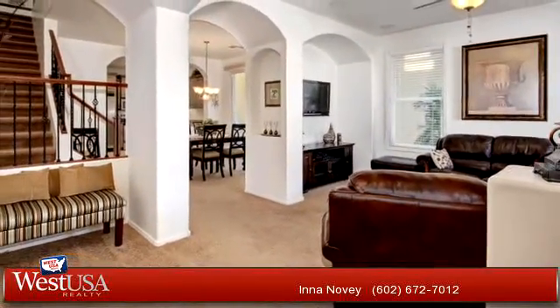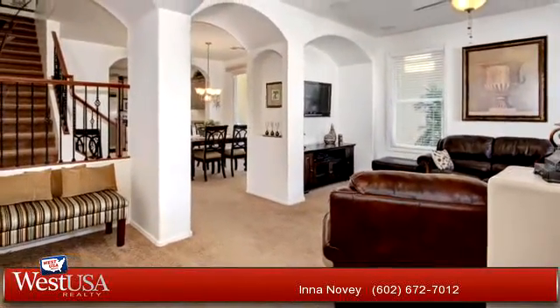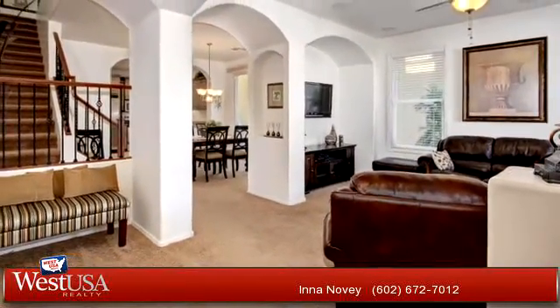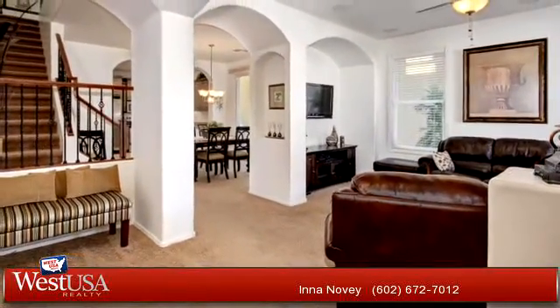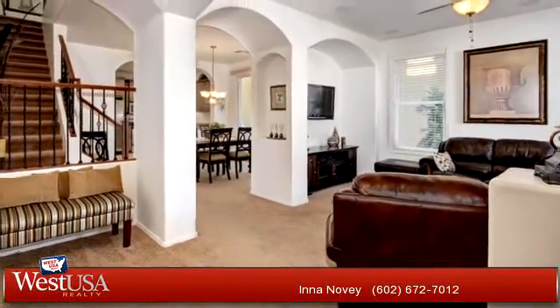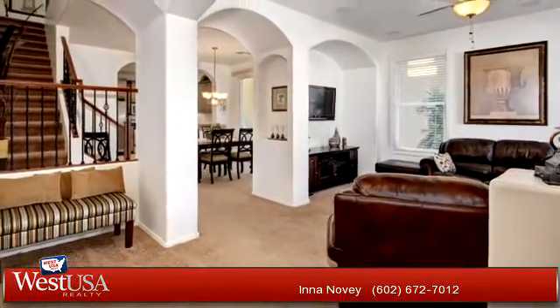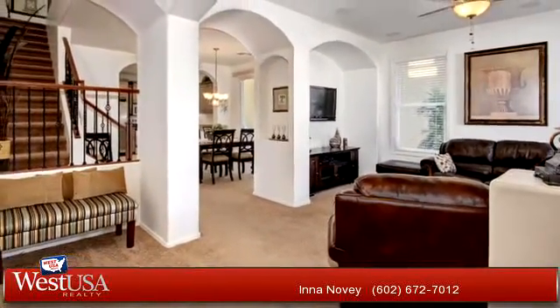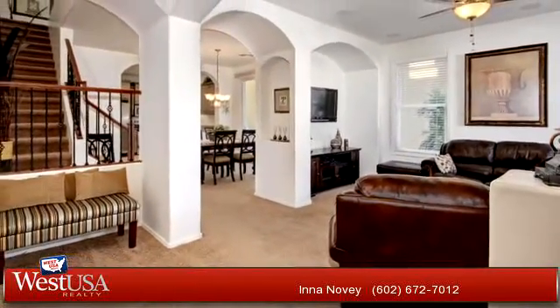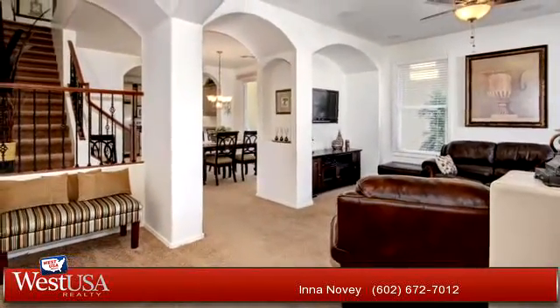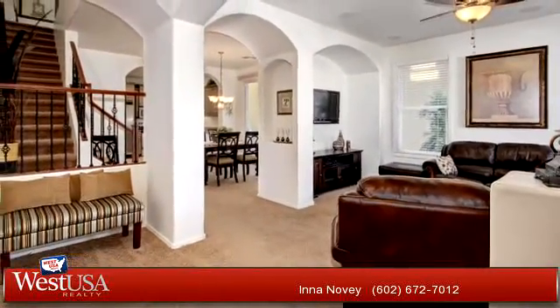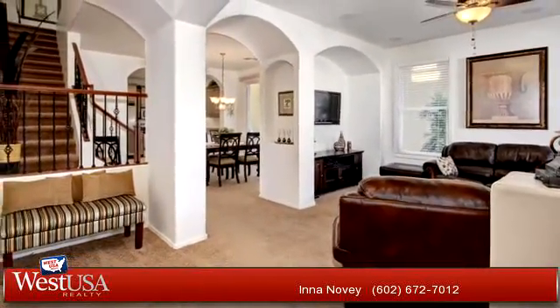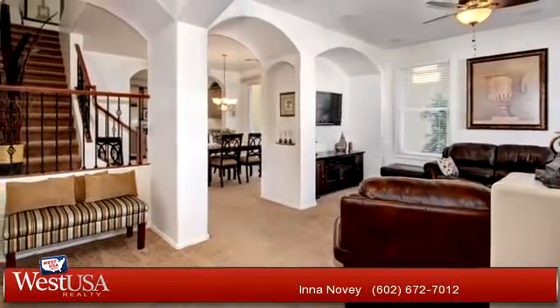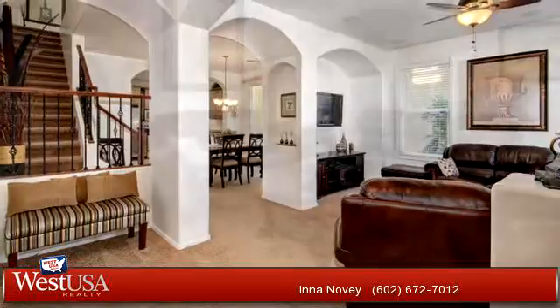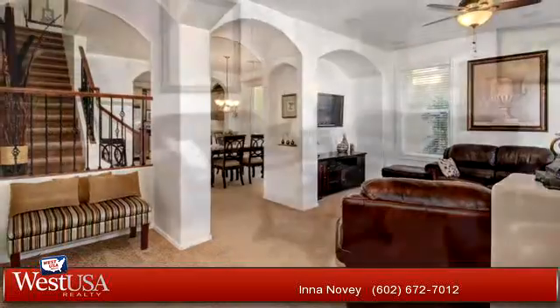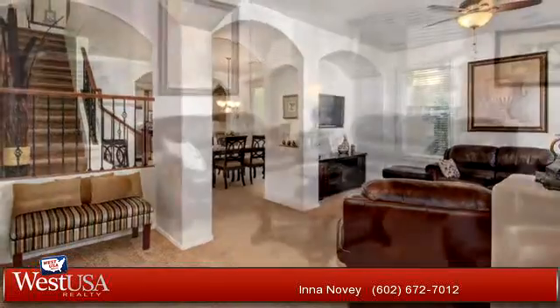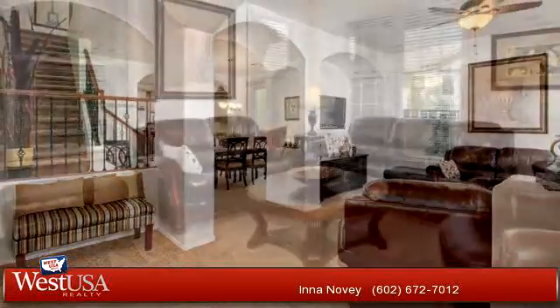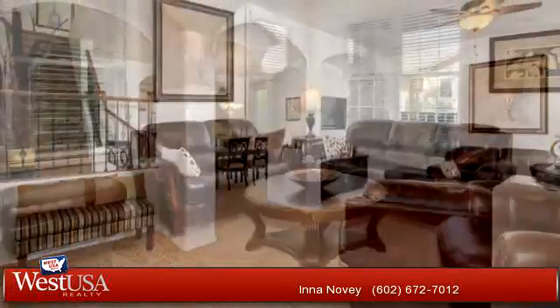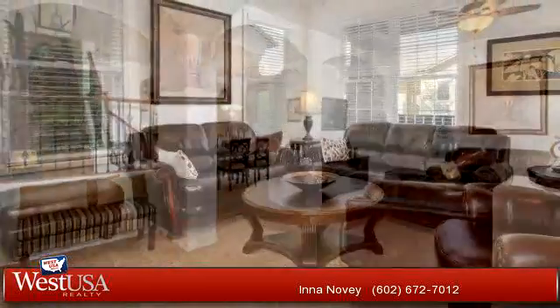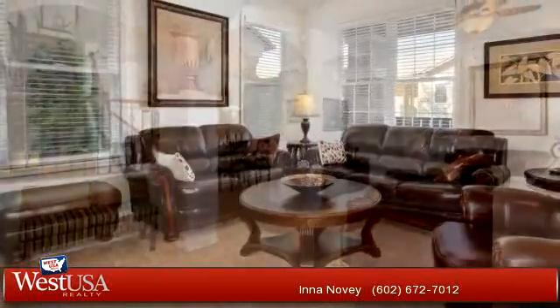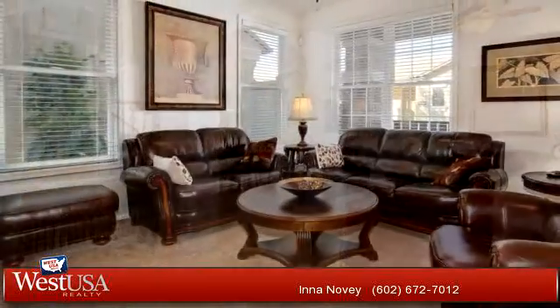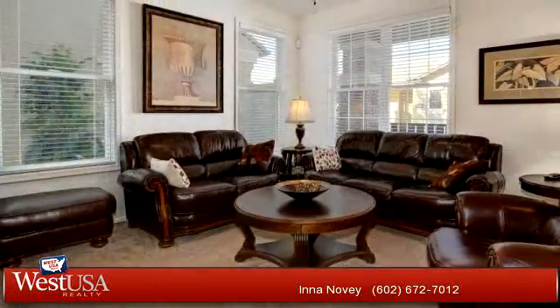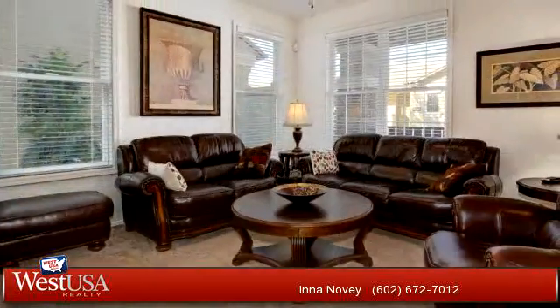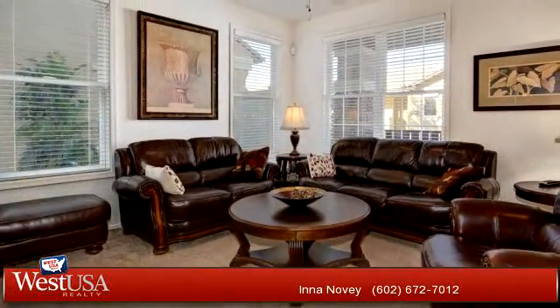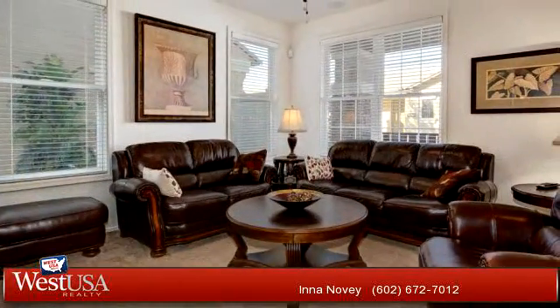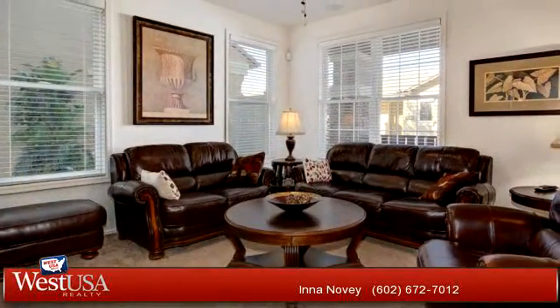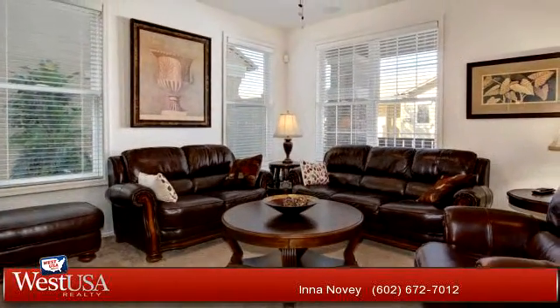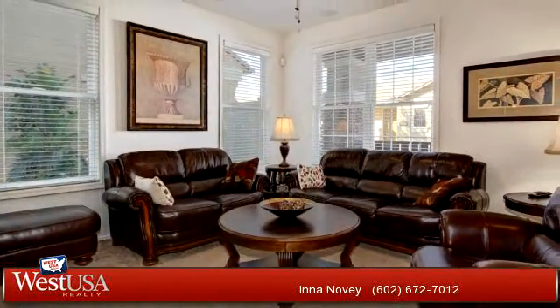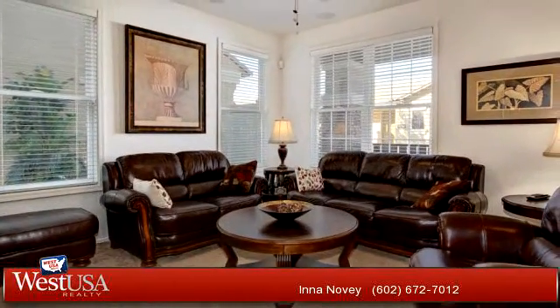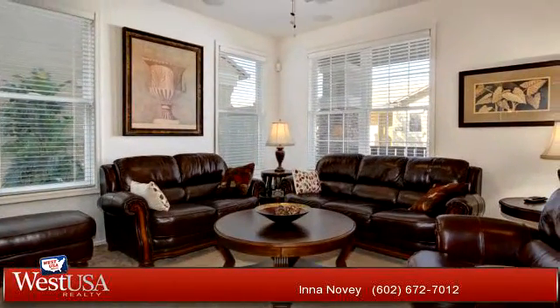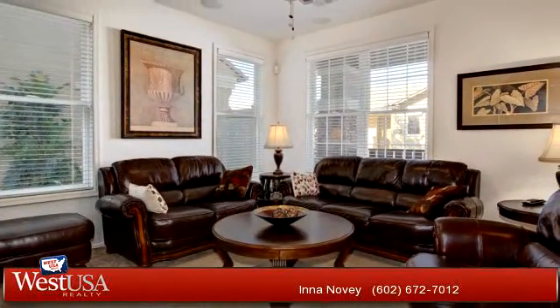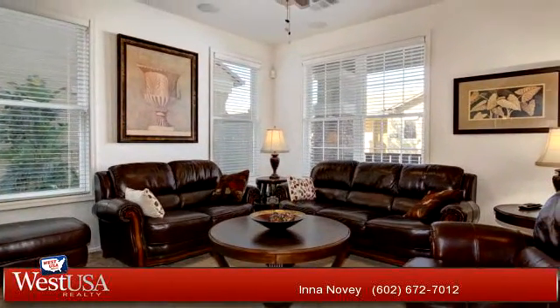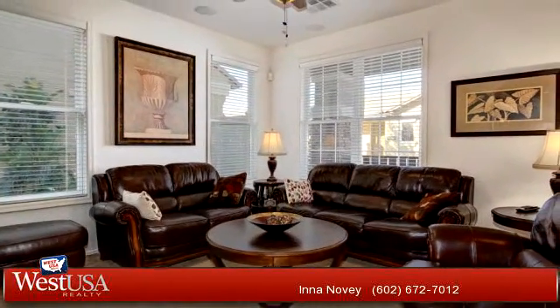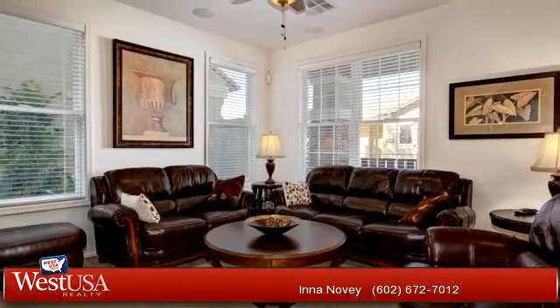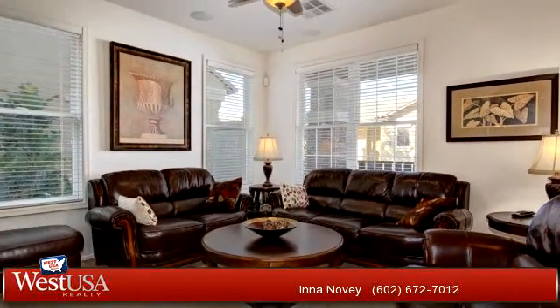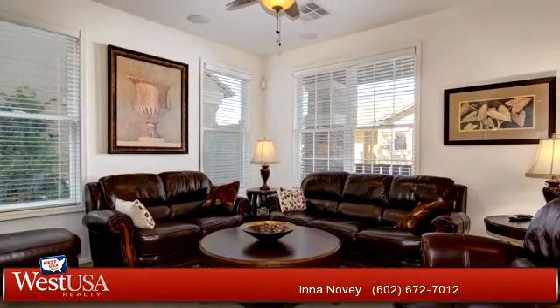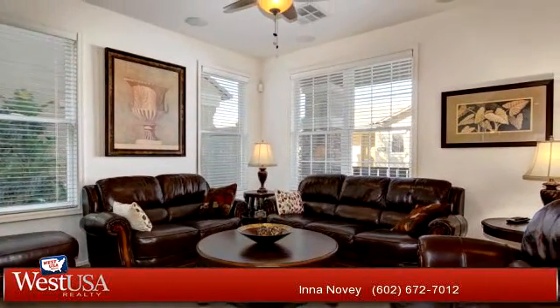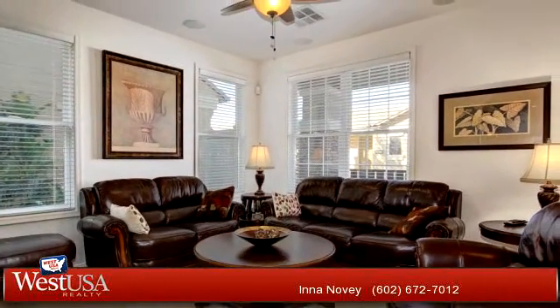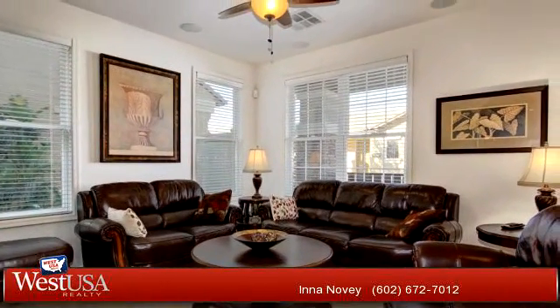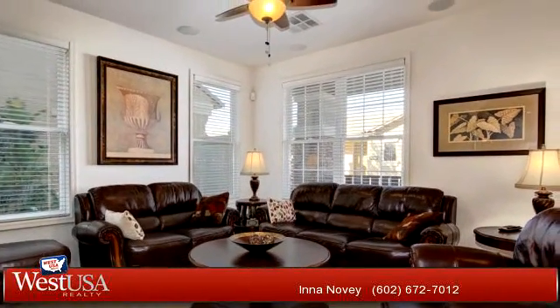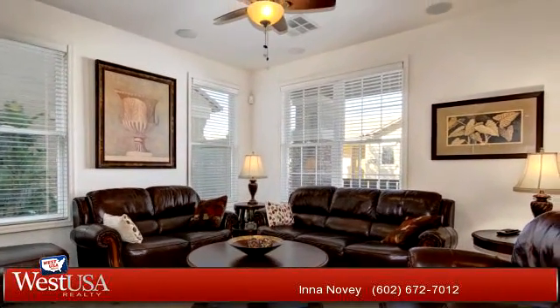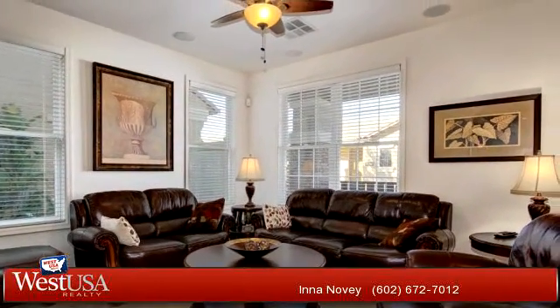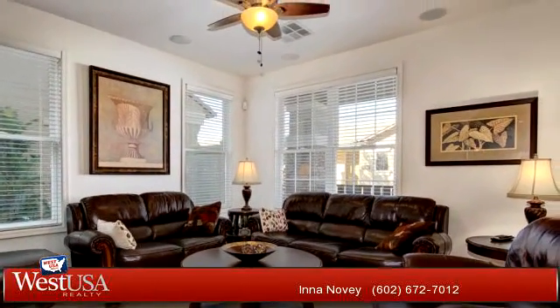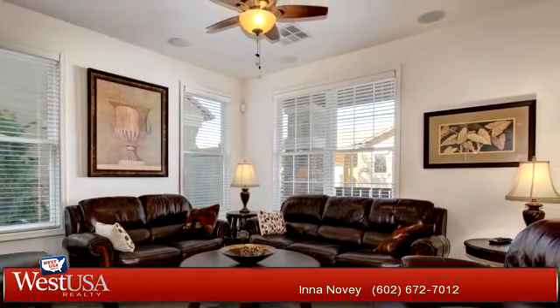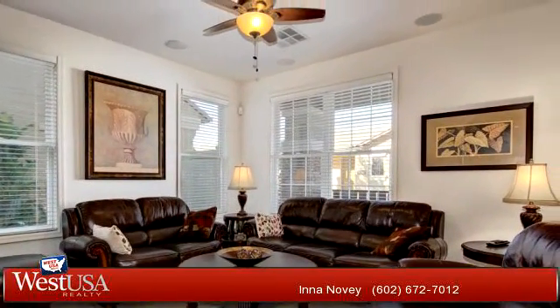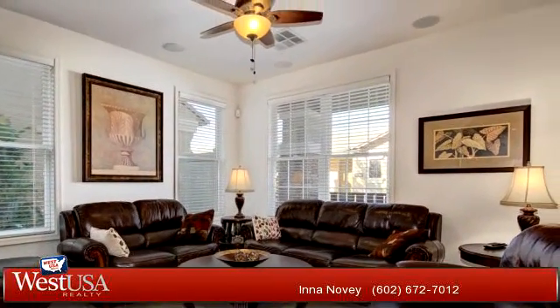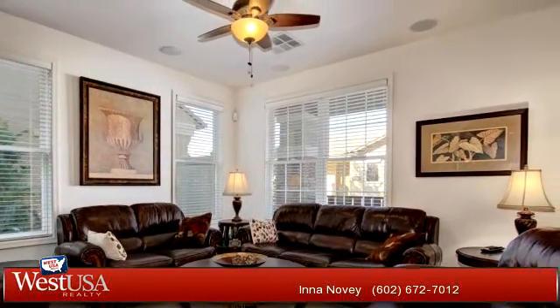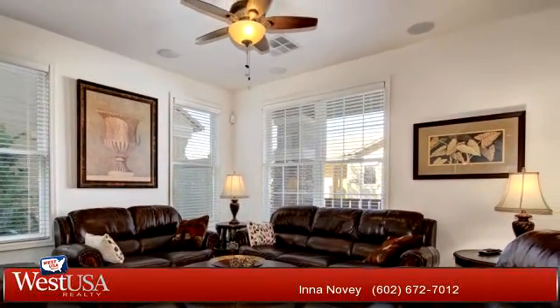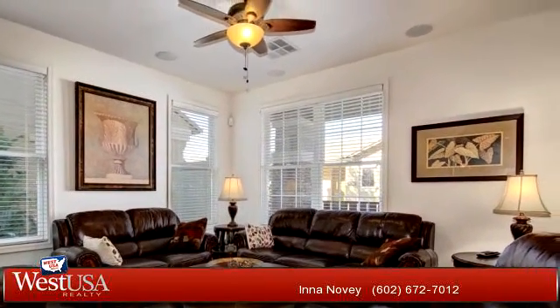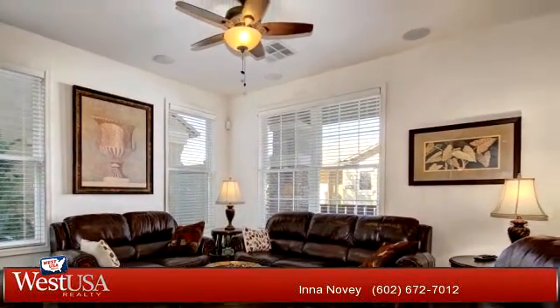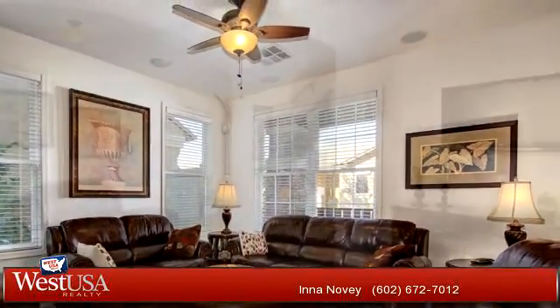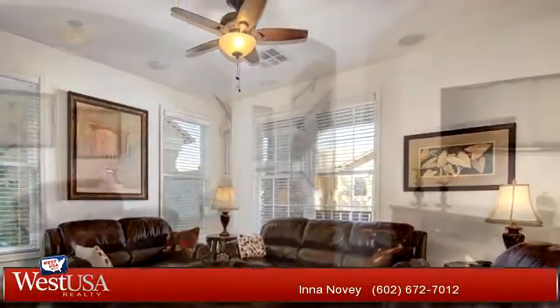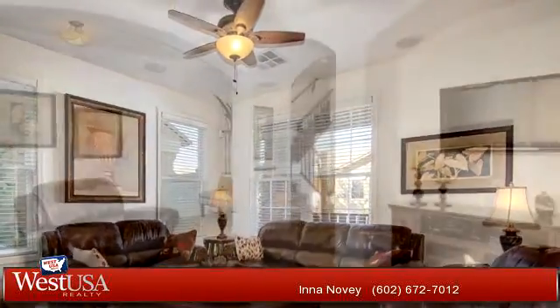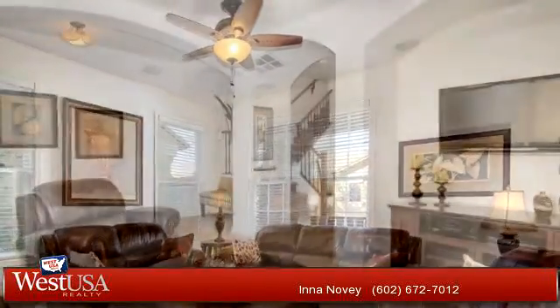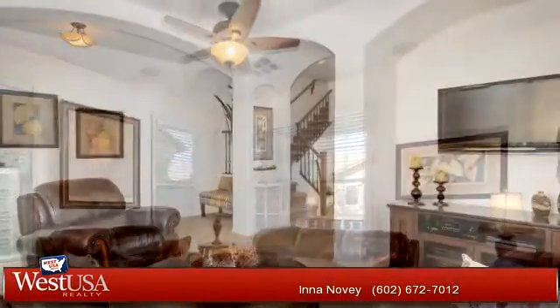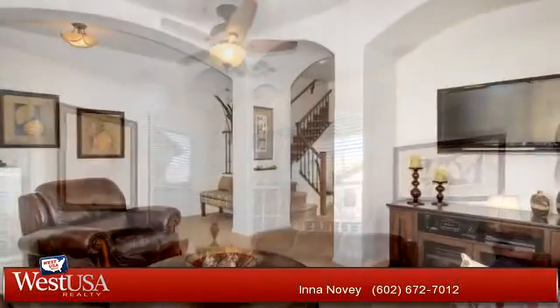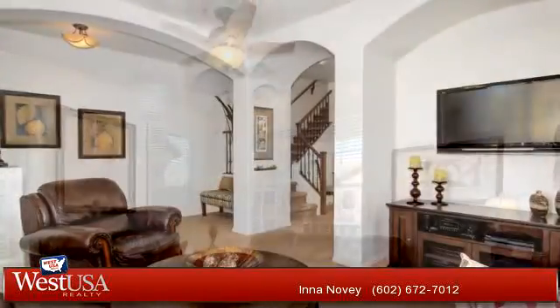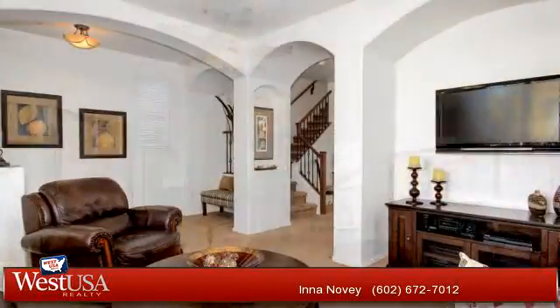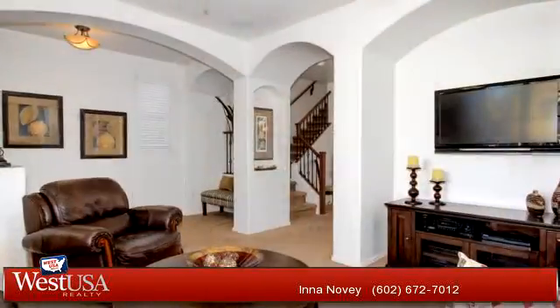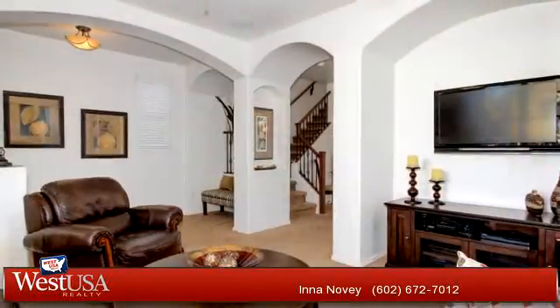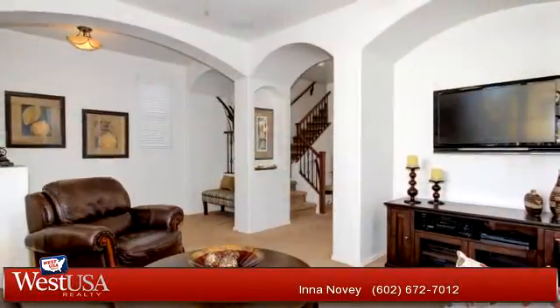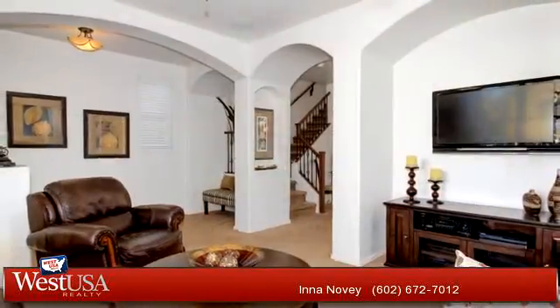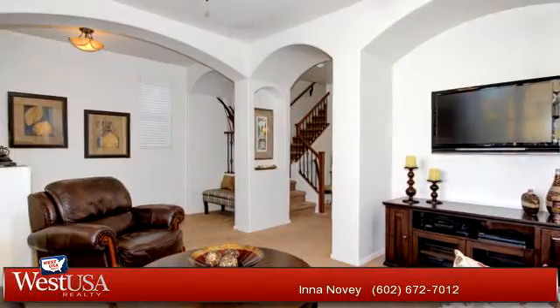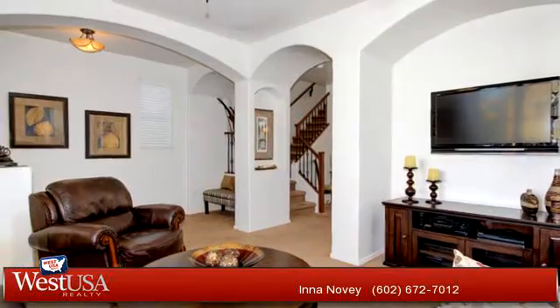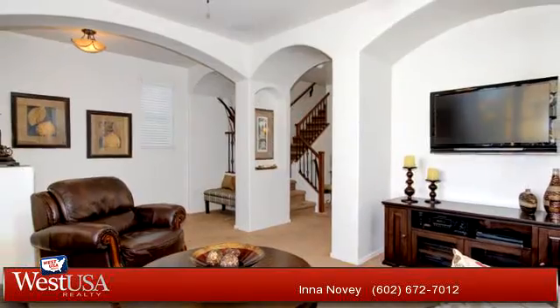For more information or to schedule a showing, contact 602-672-7012.